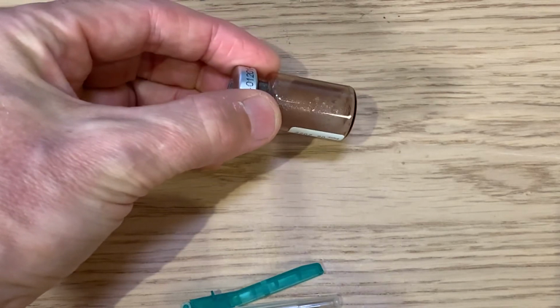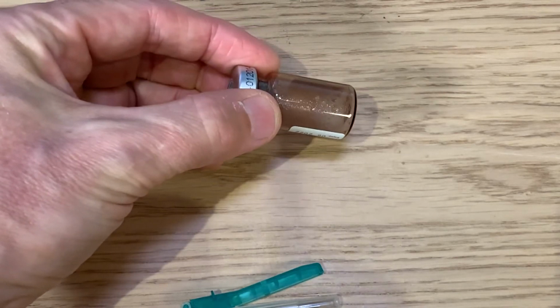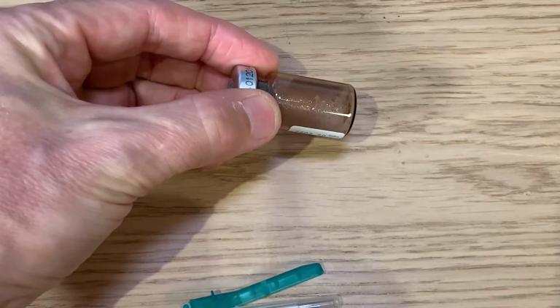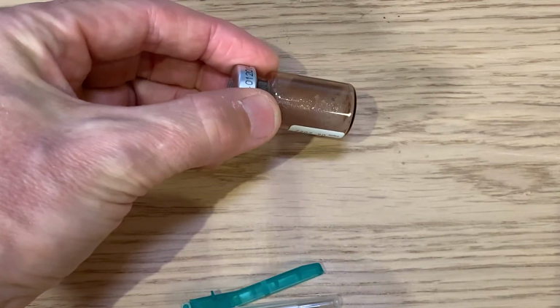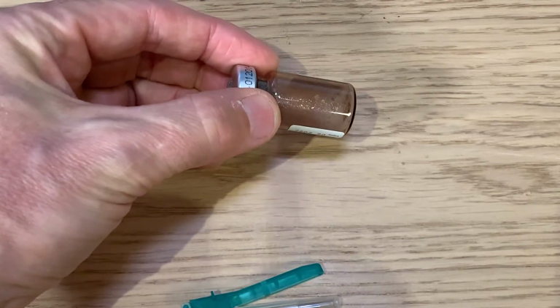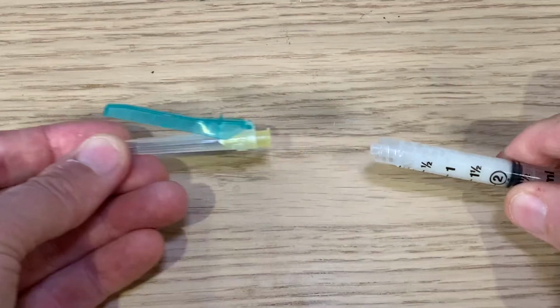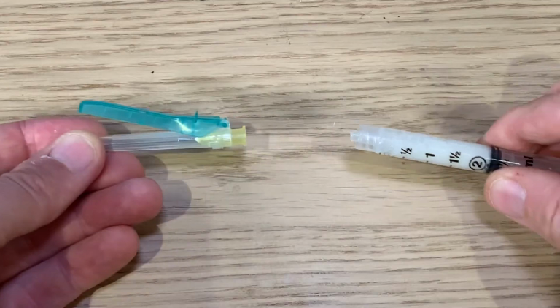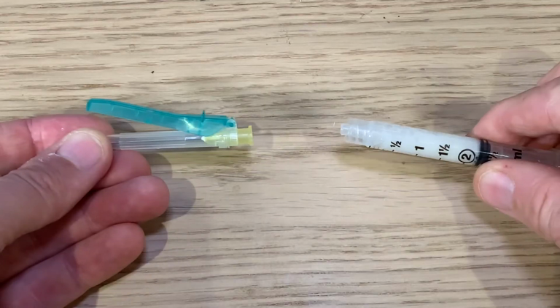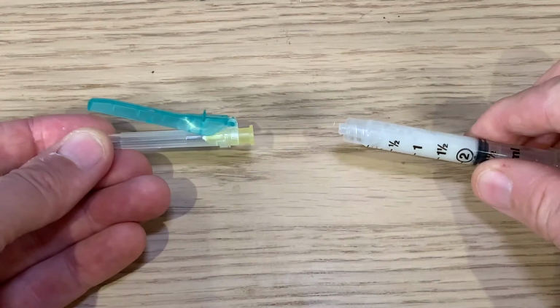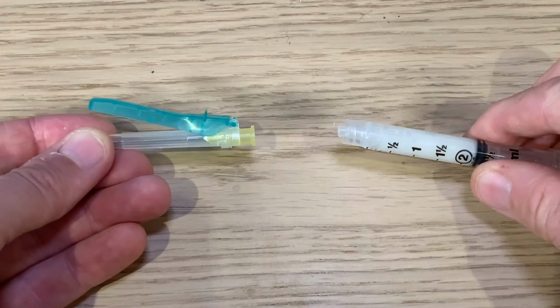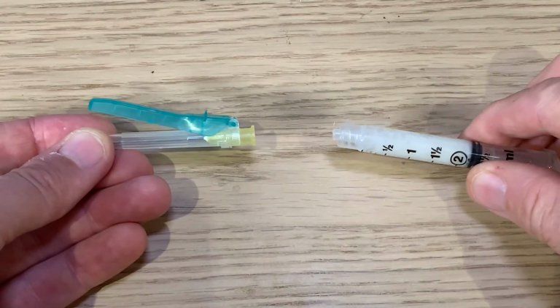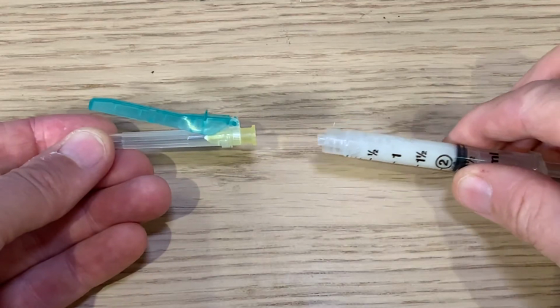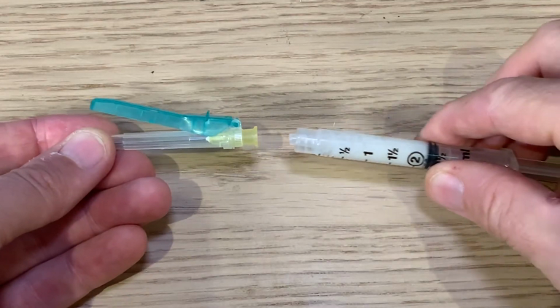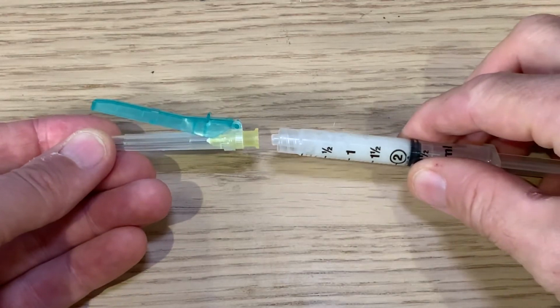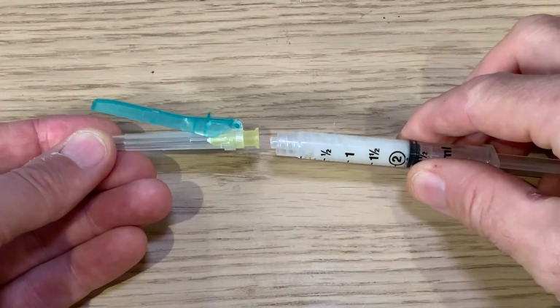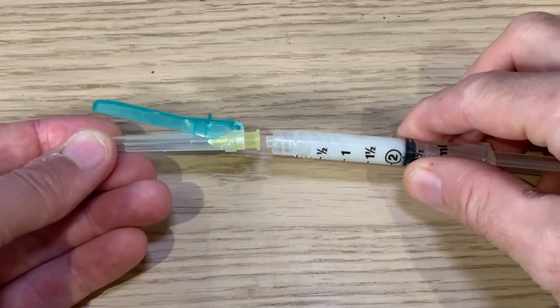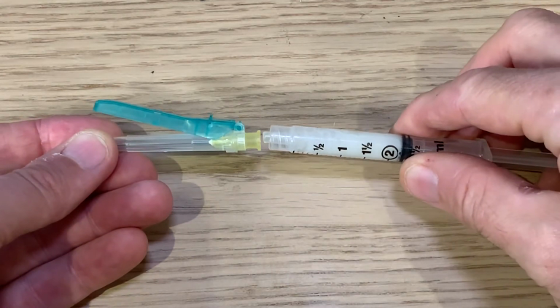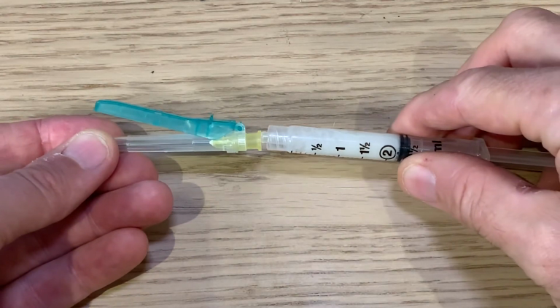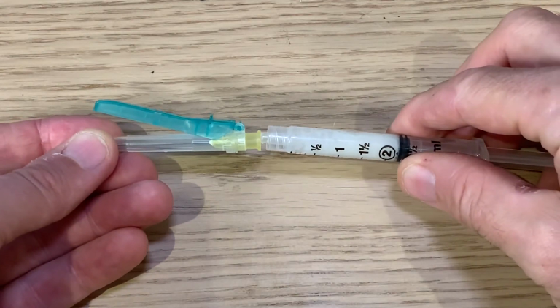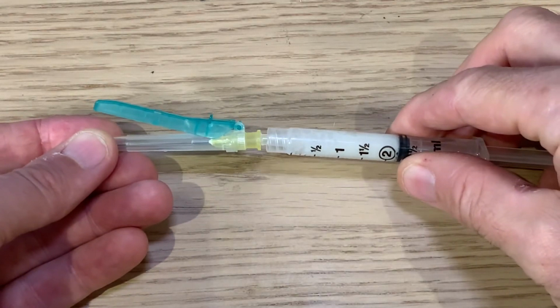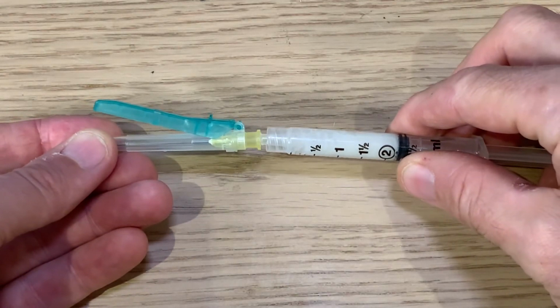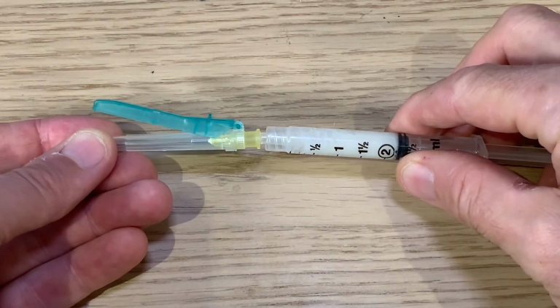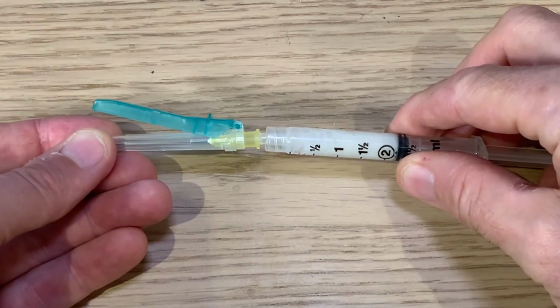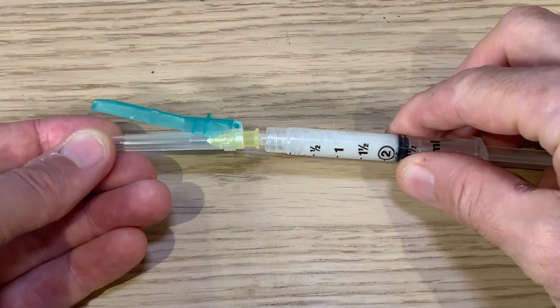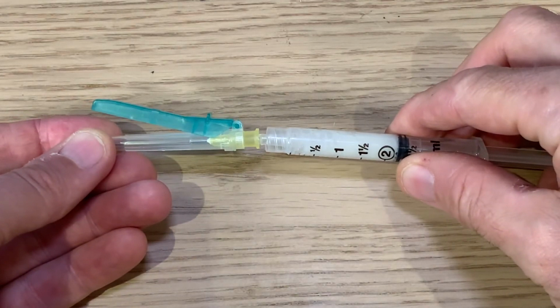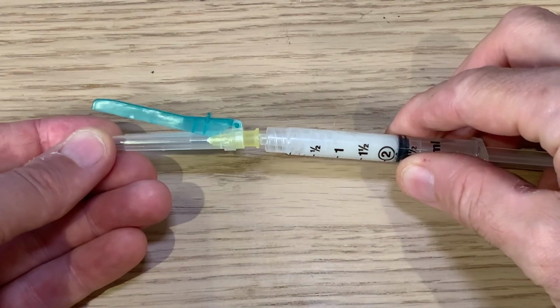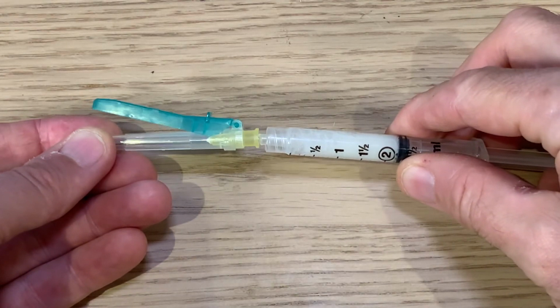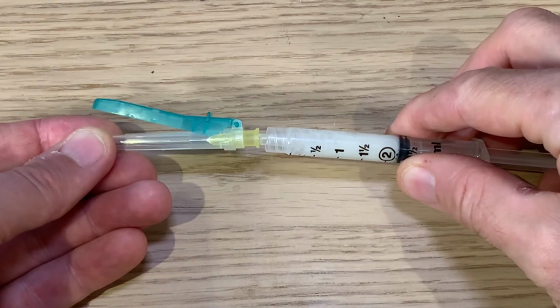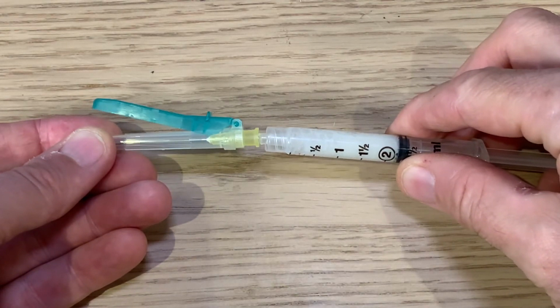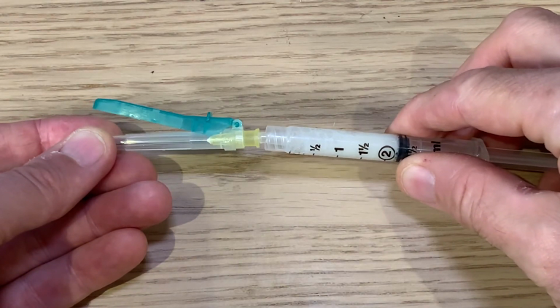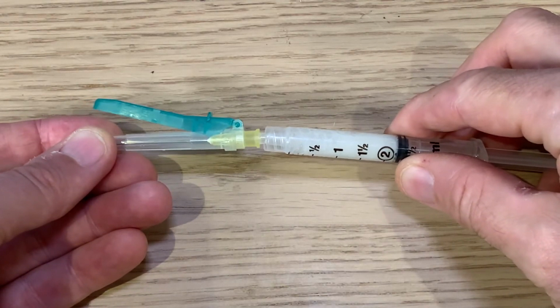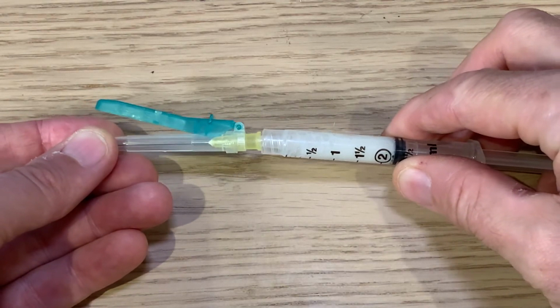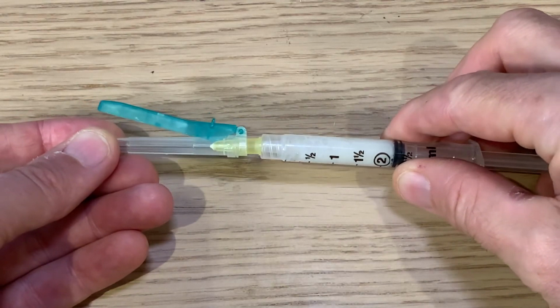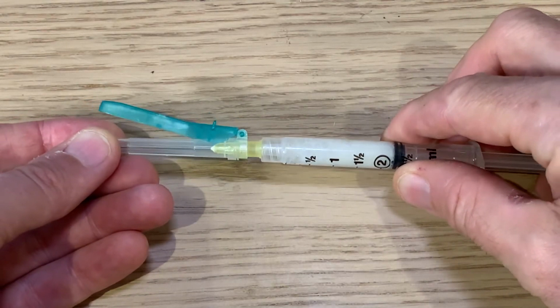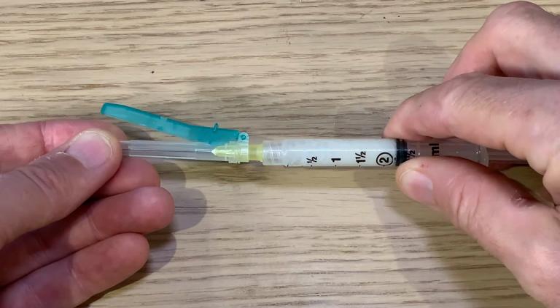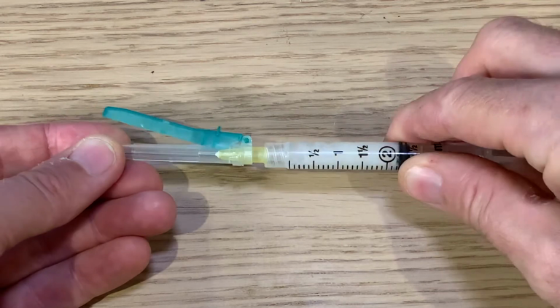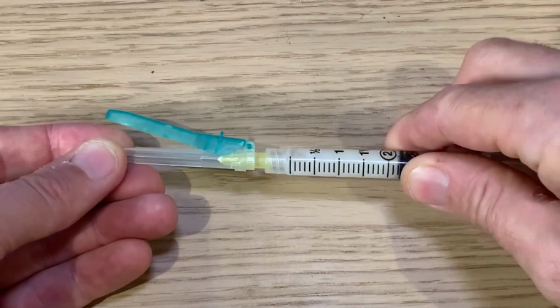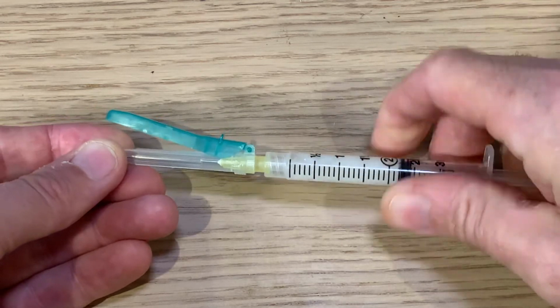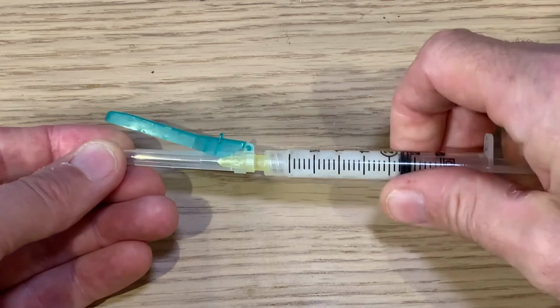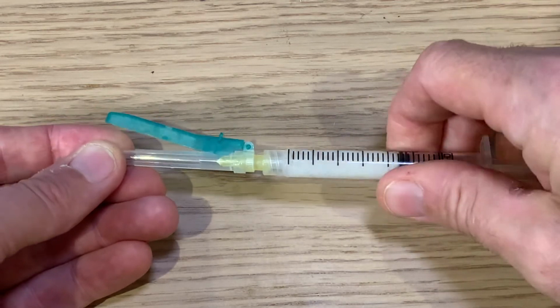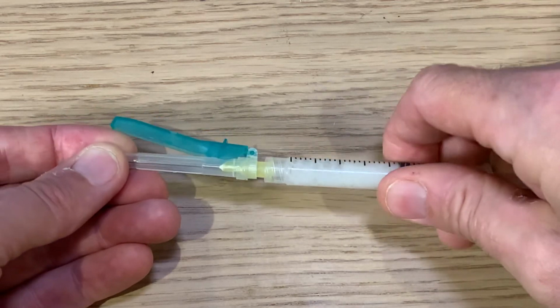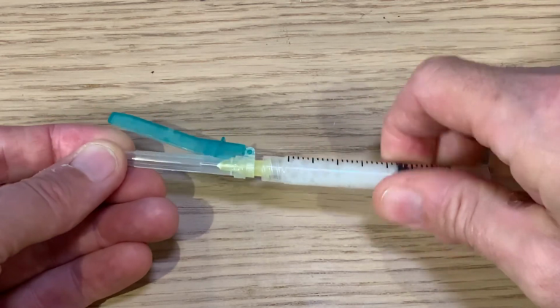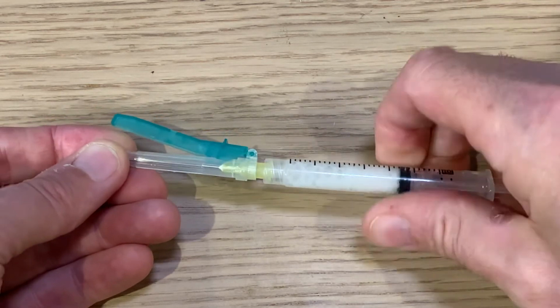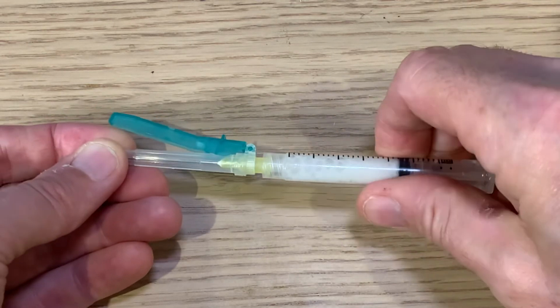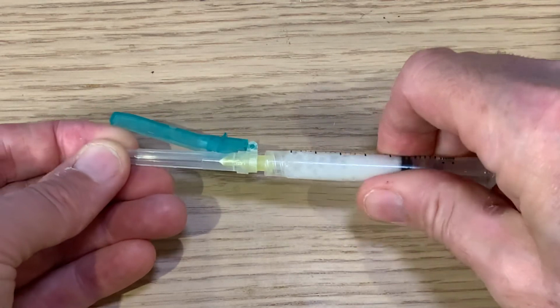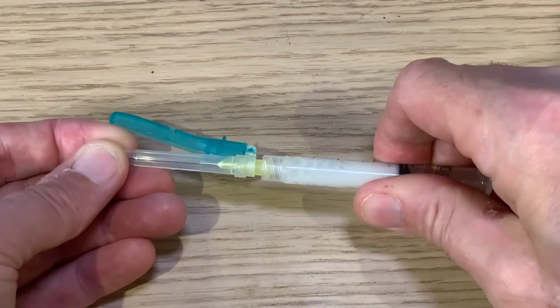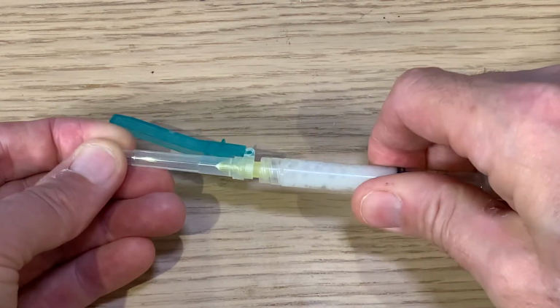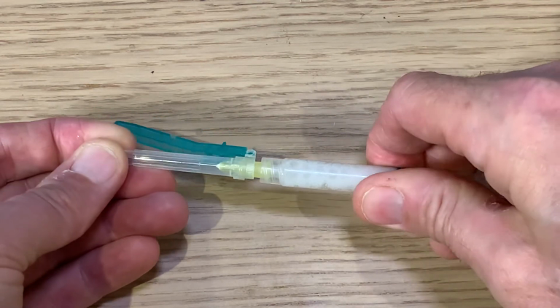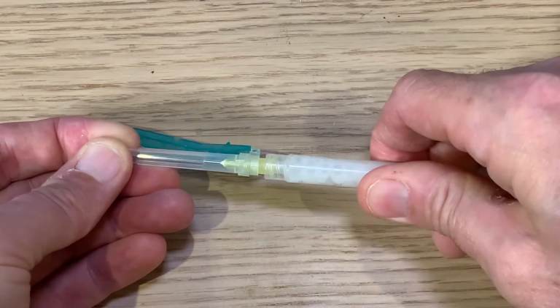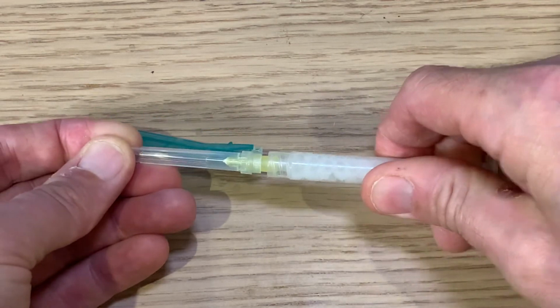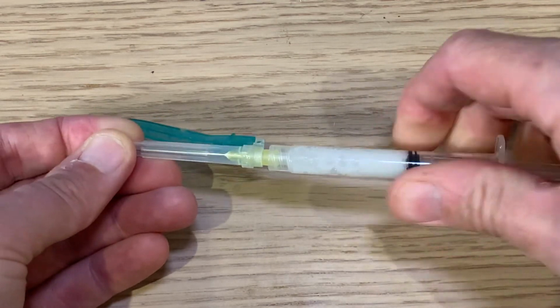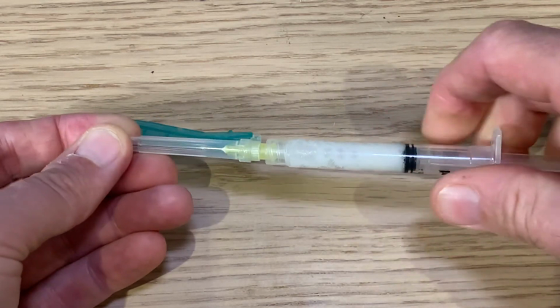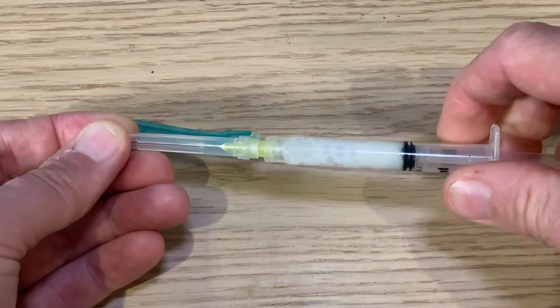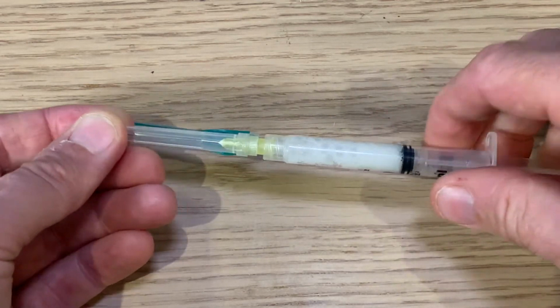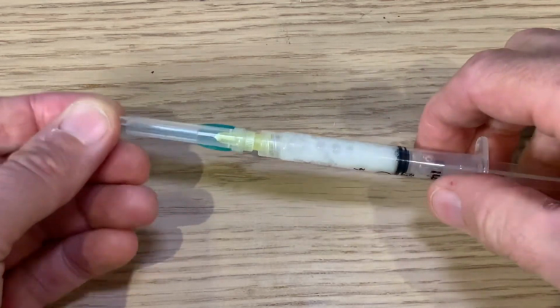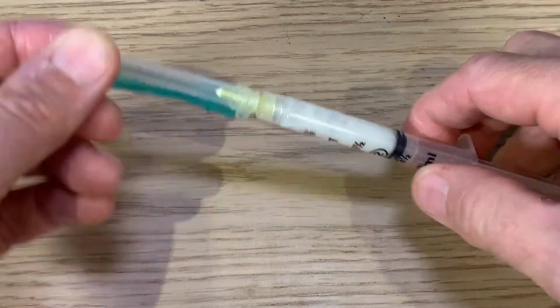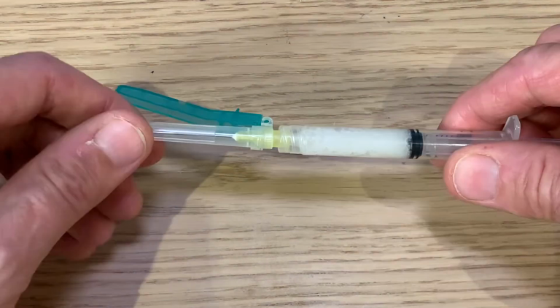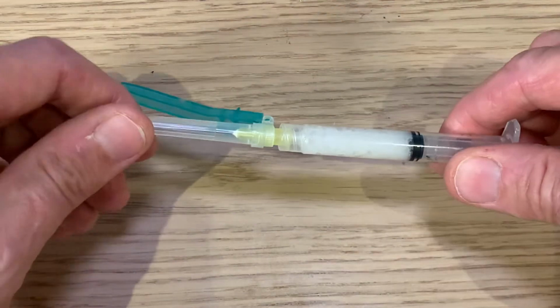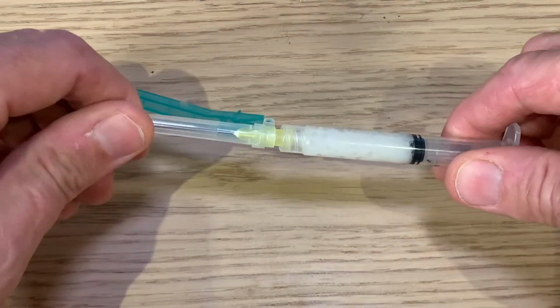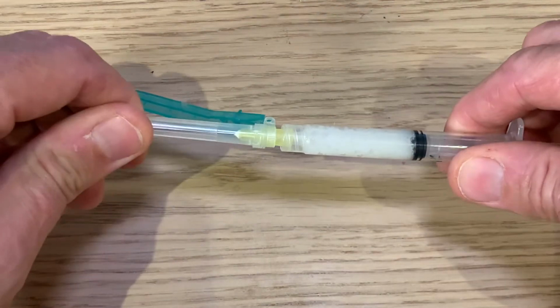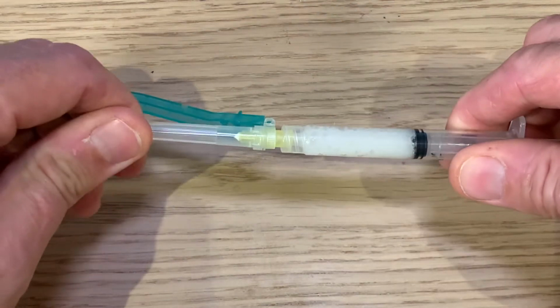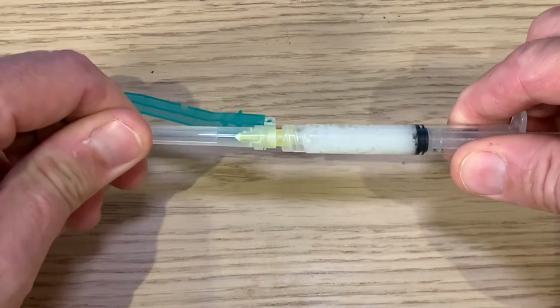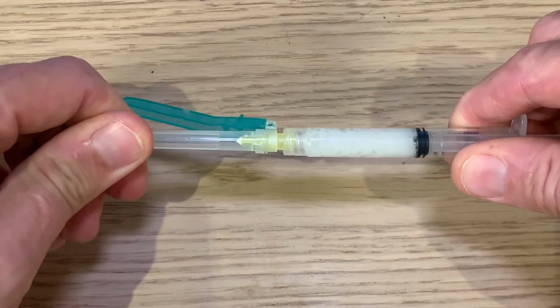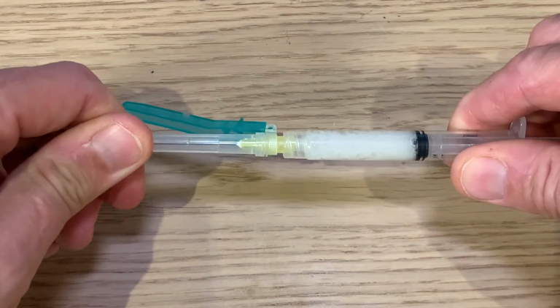The other needle is disposed of, and this new needle is the injection needle. The injection is given by deep intramuscular injection.